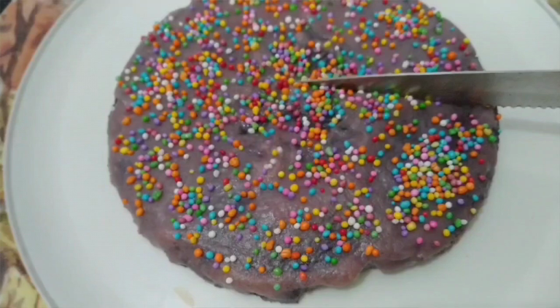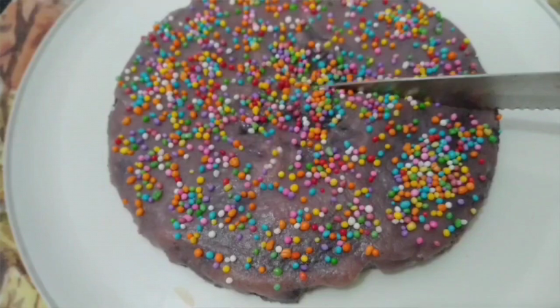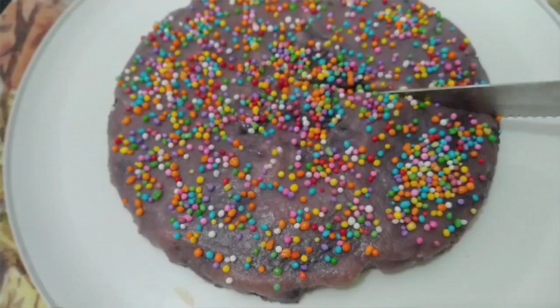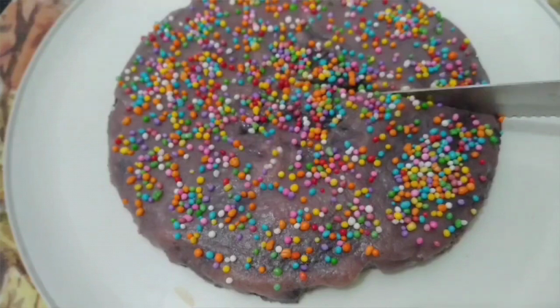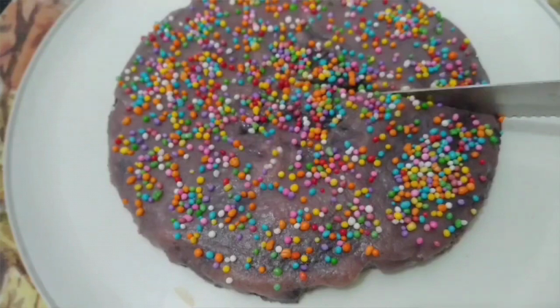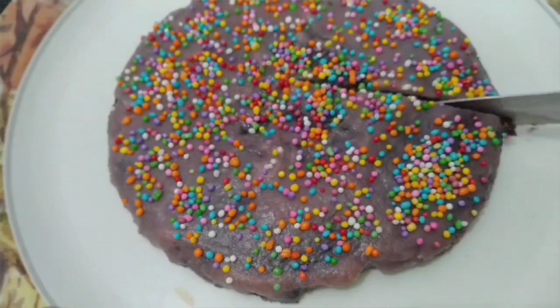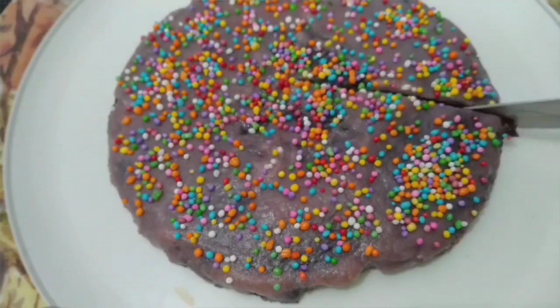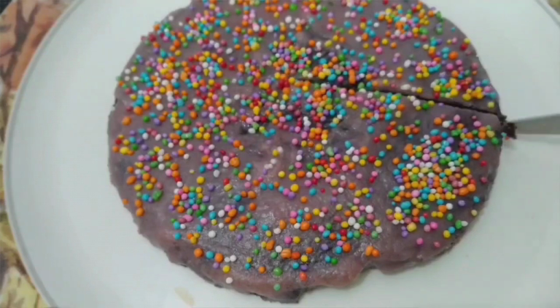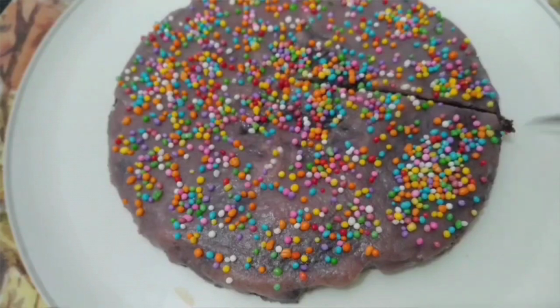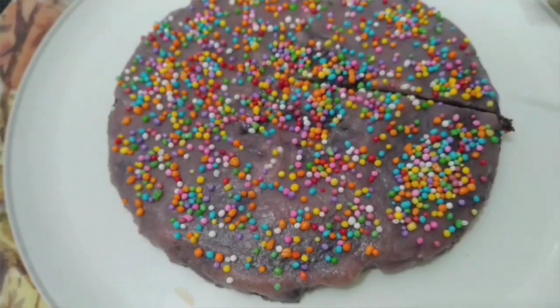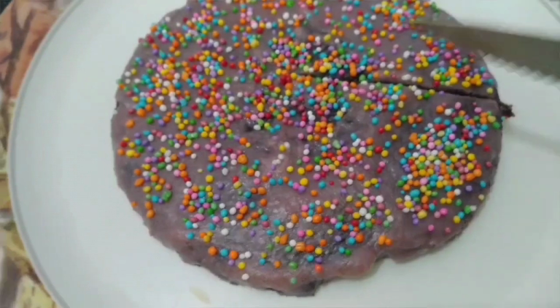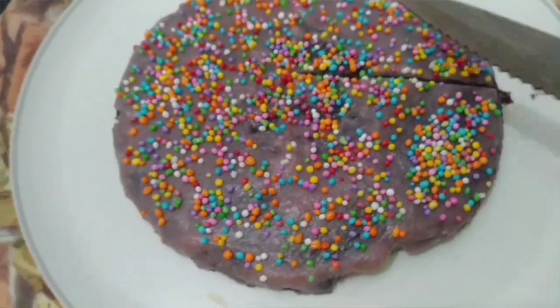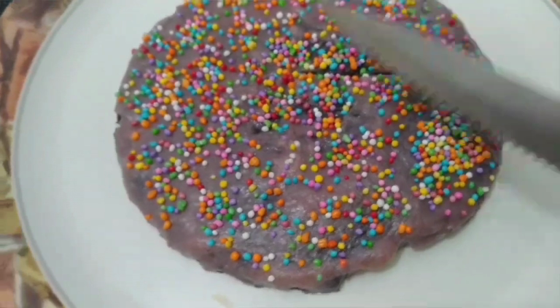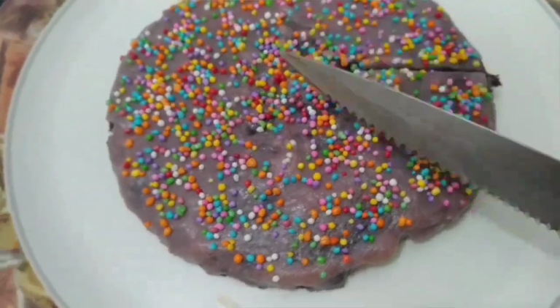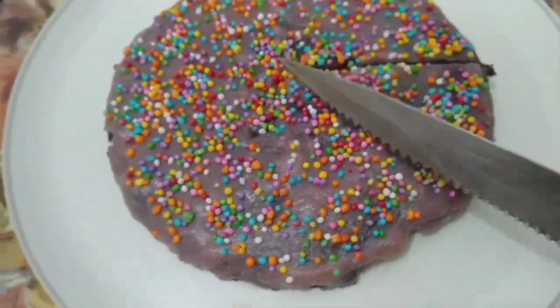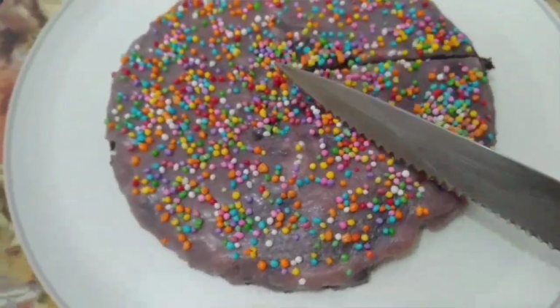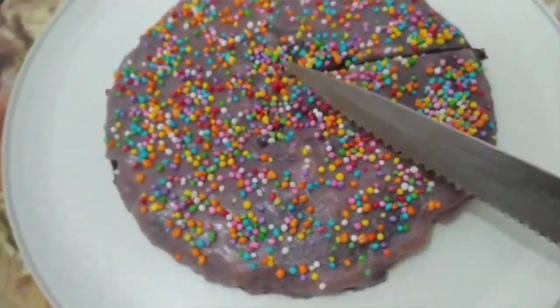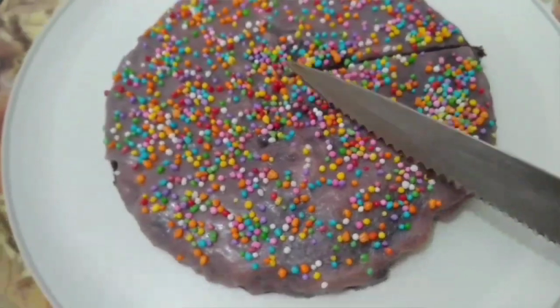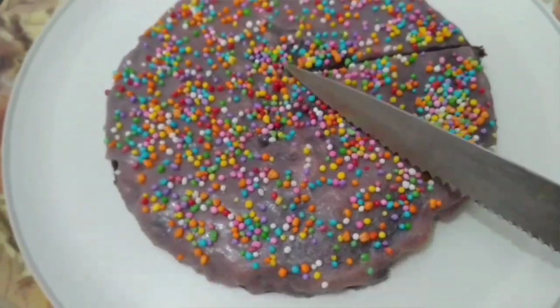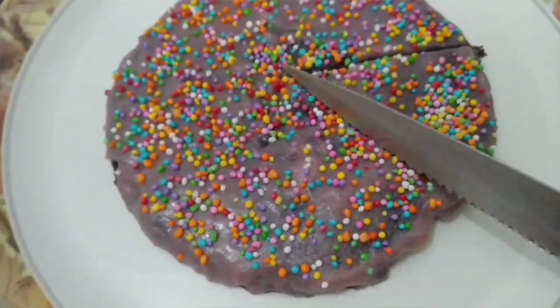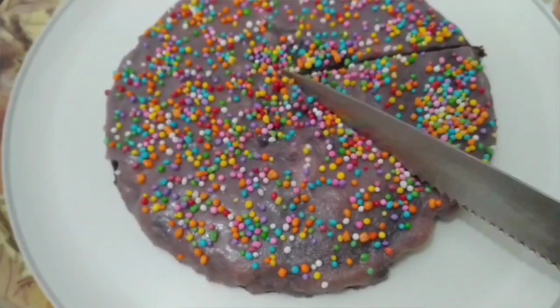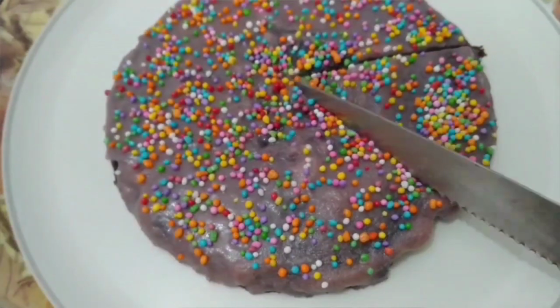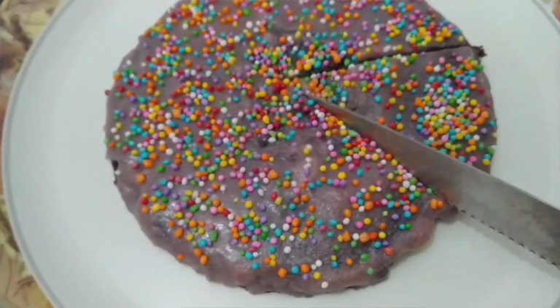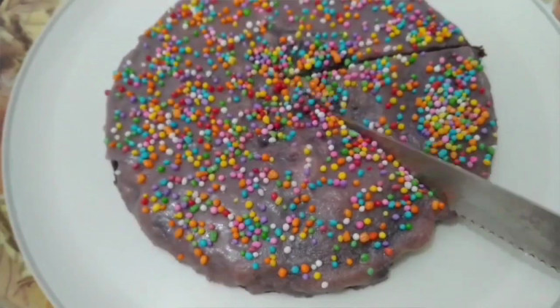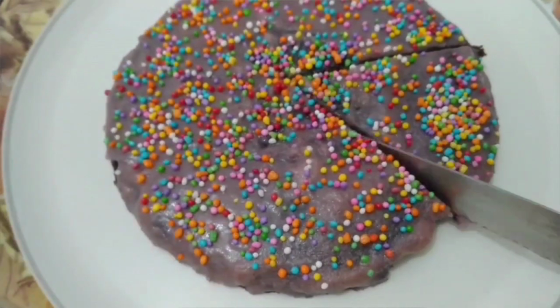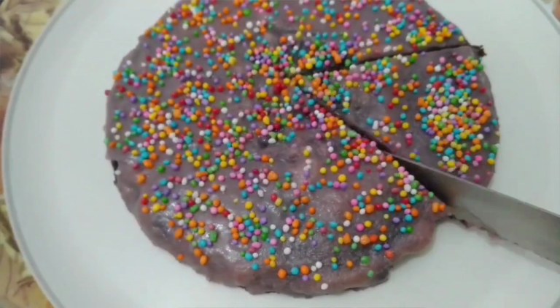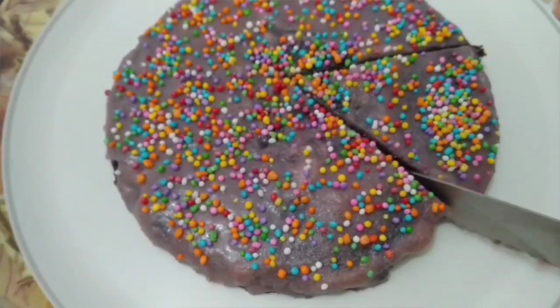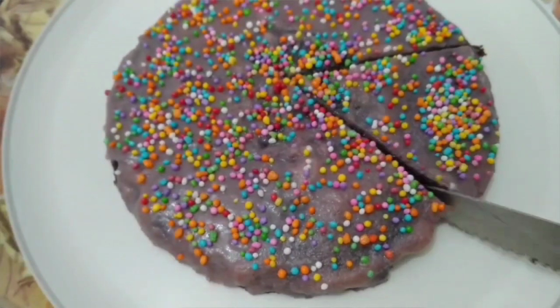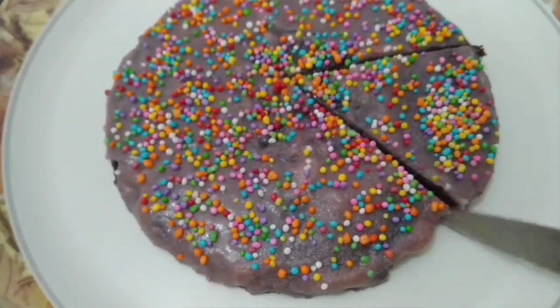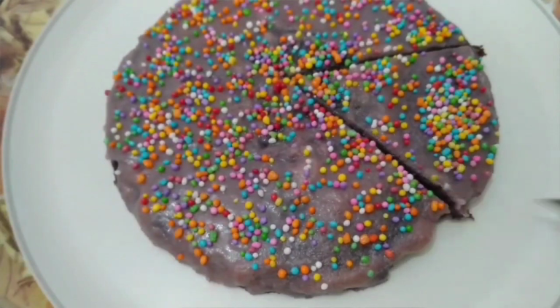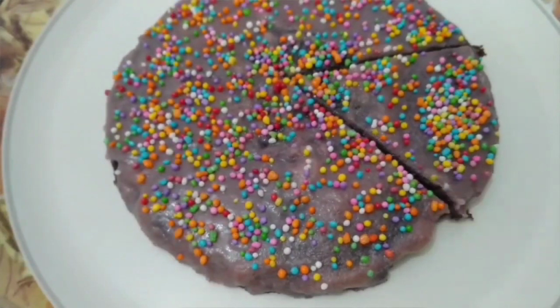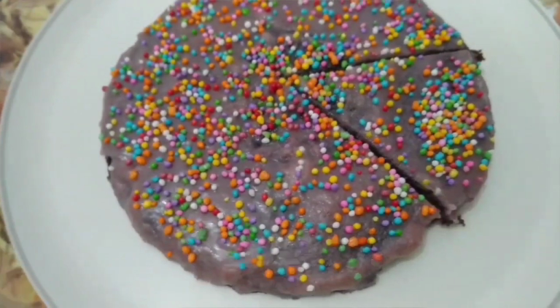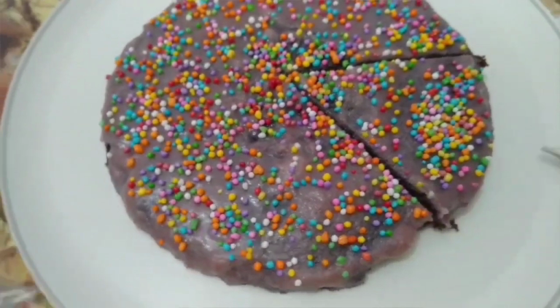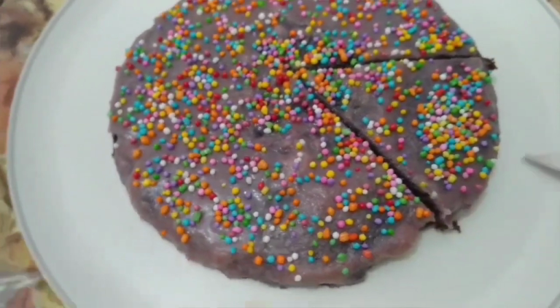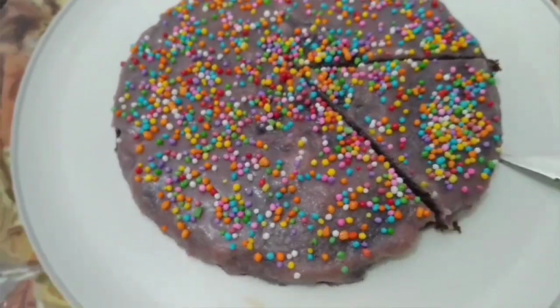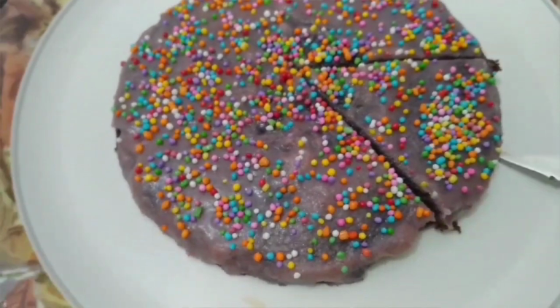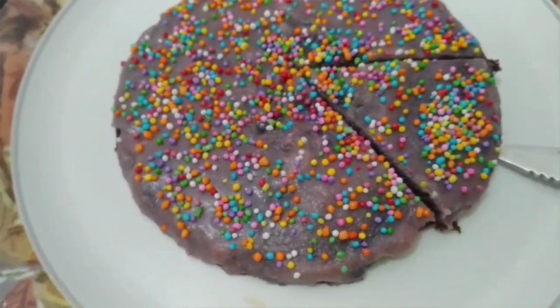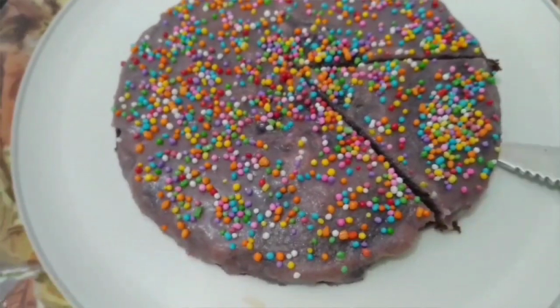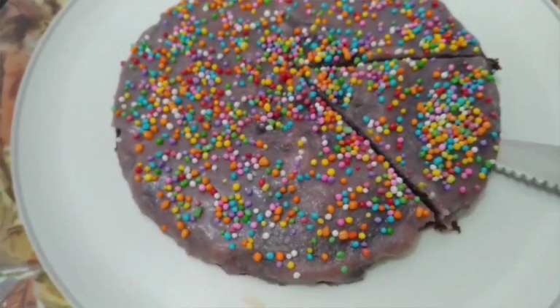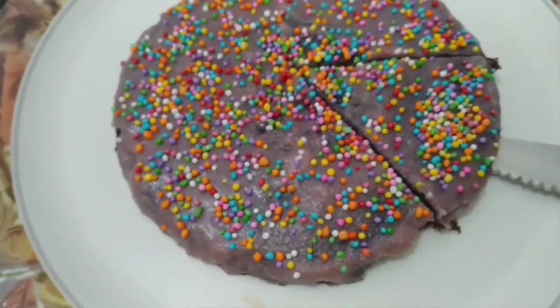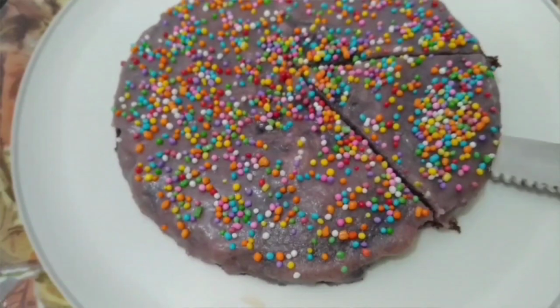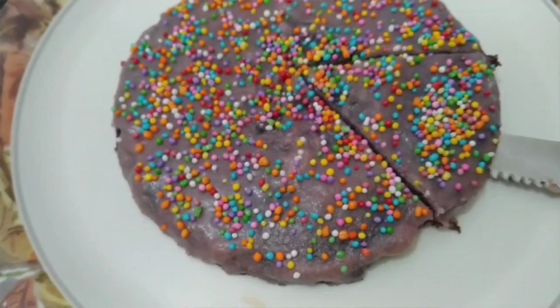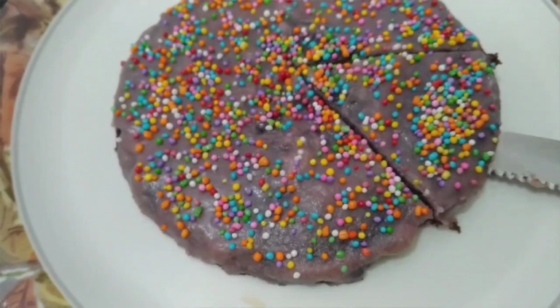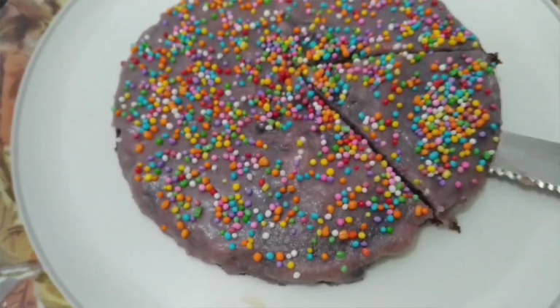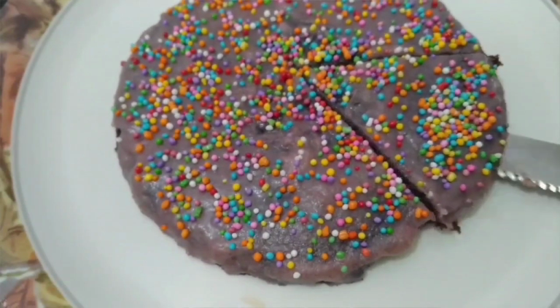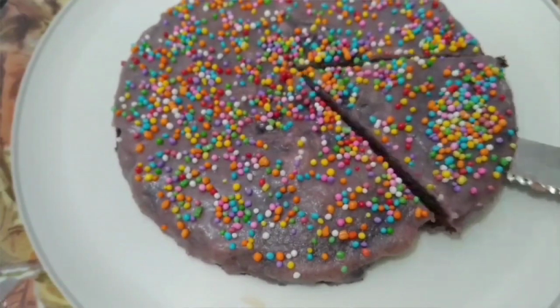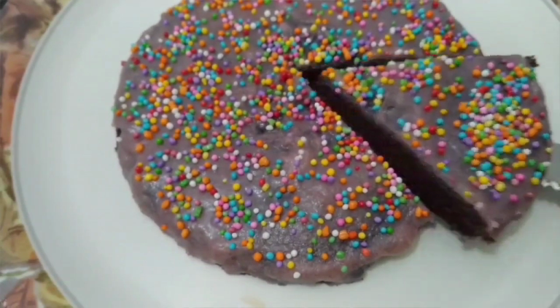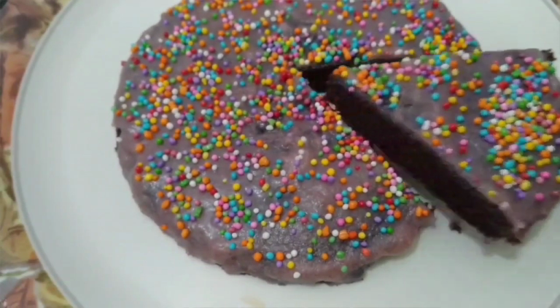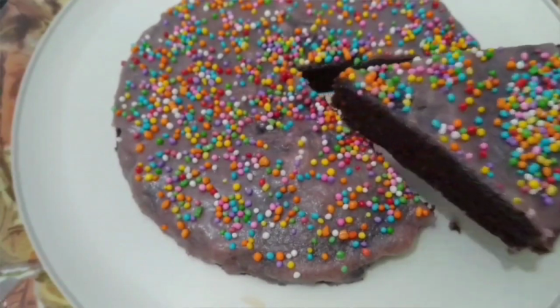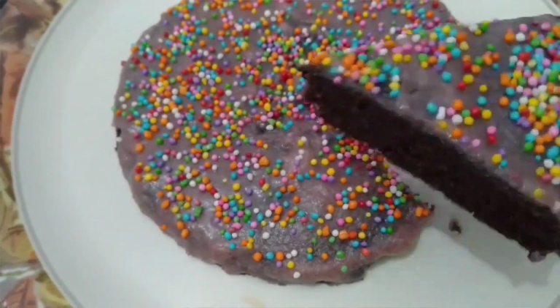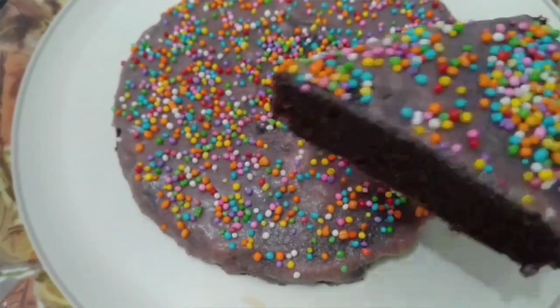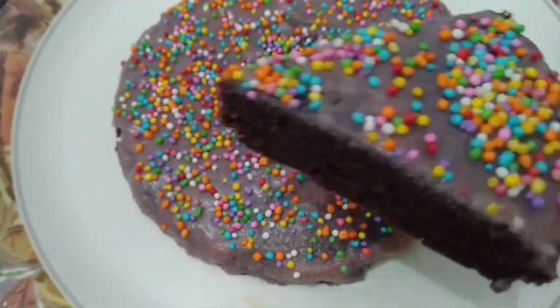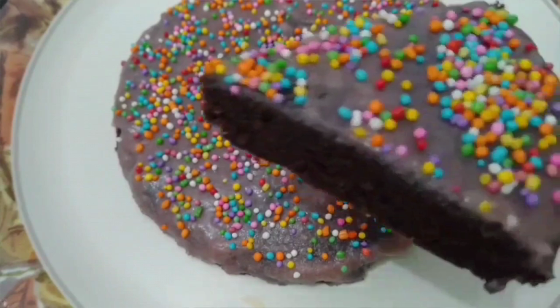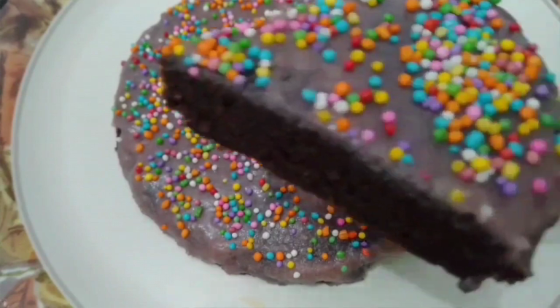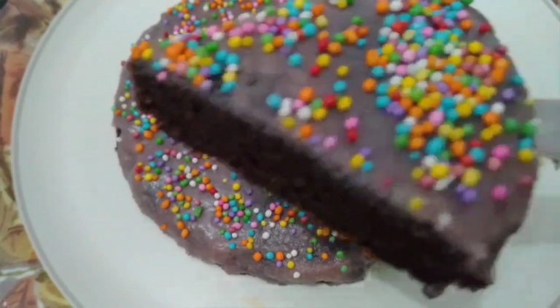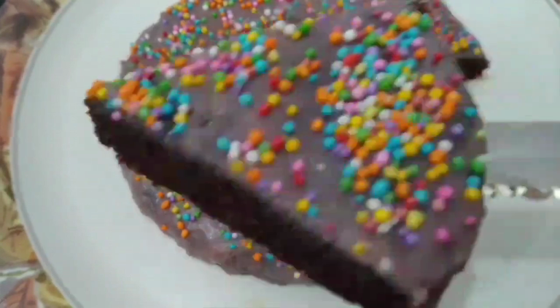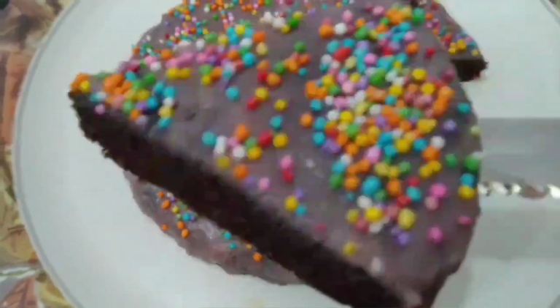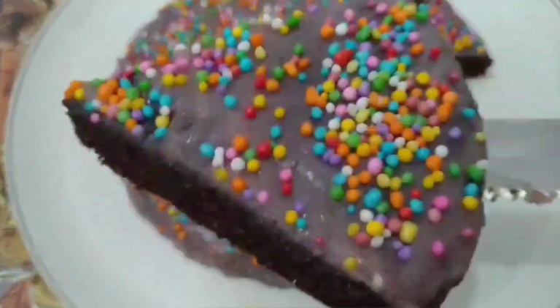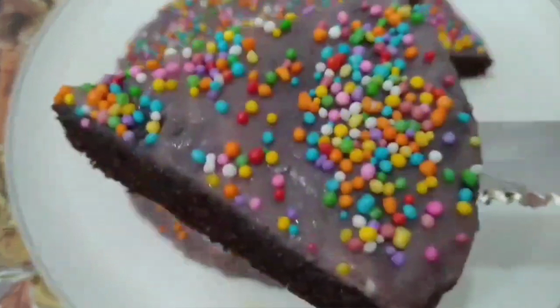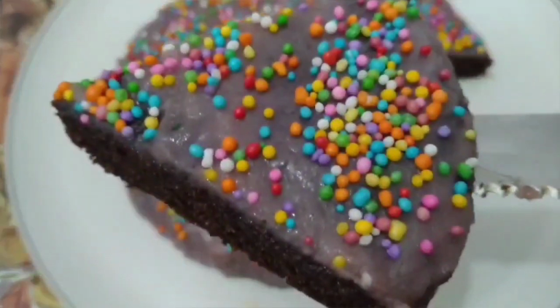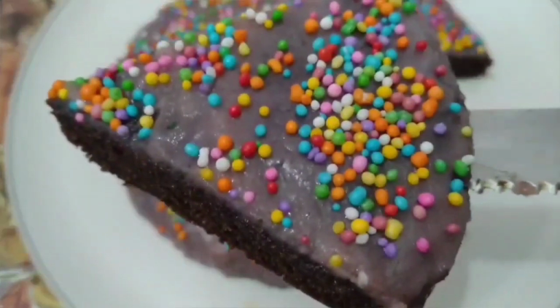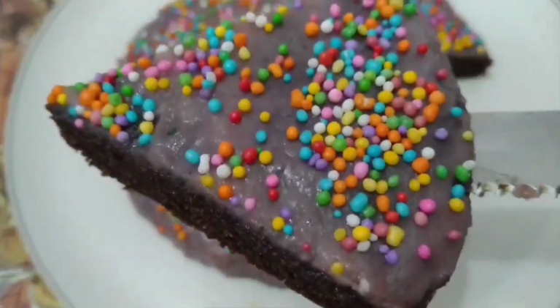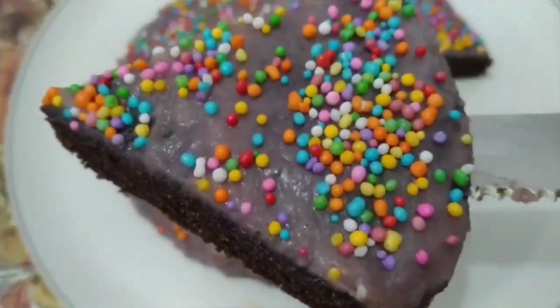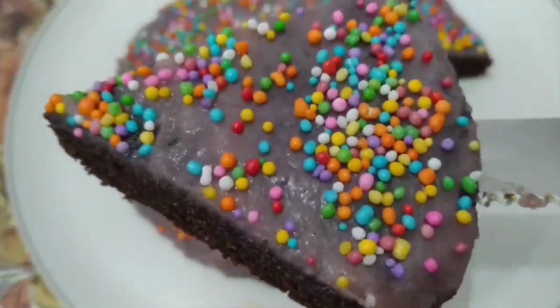Welcome to Sojinia's Kitchen. Today's special is a soft, spongy and simple cake.